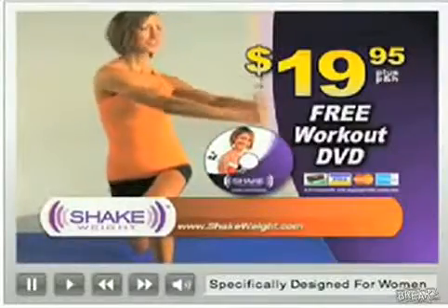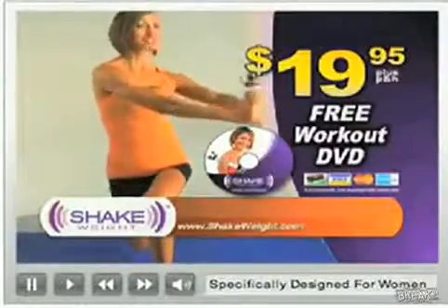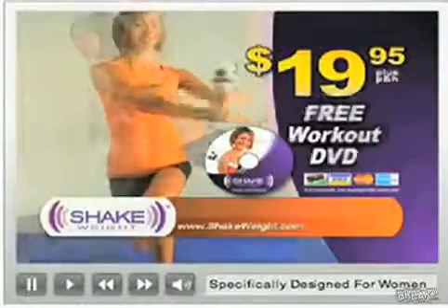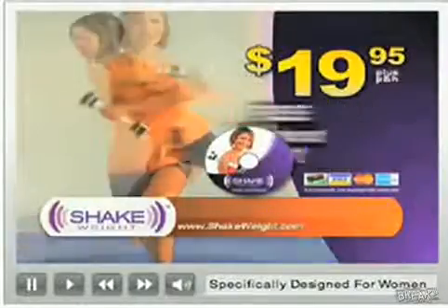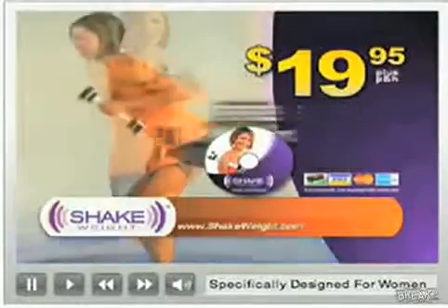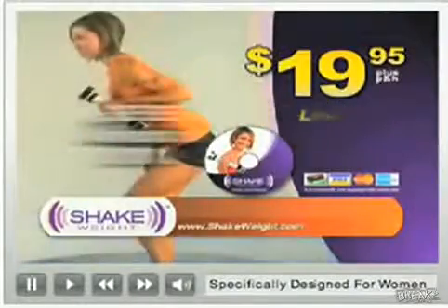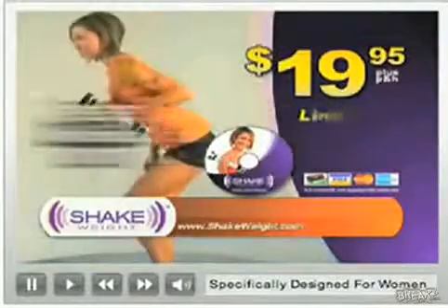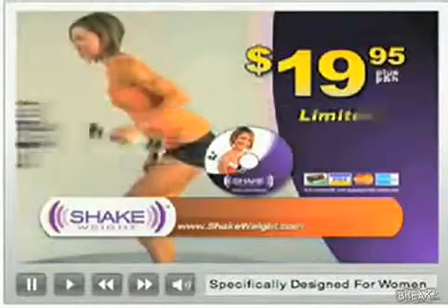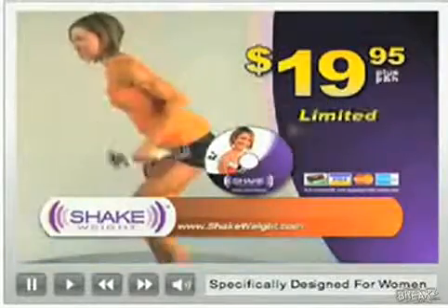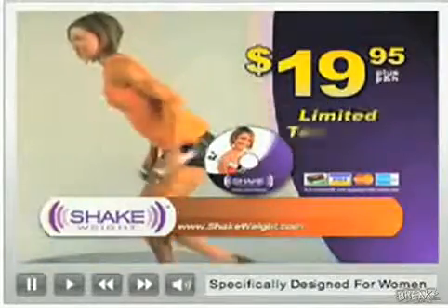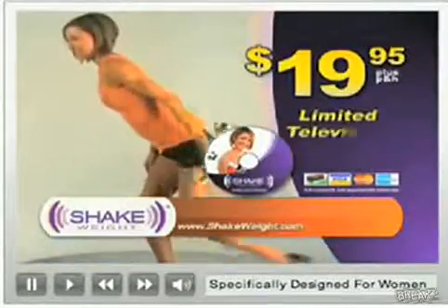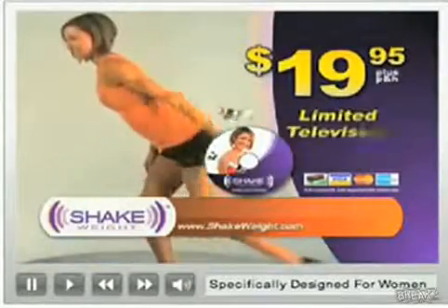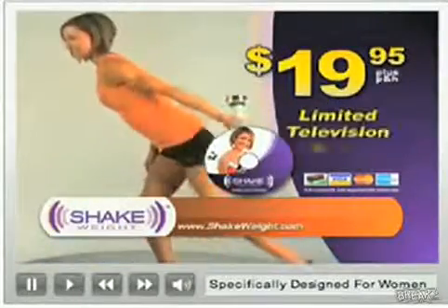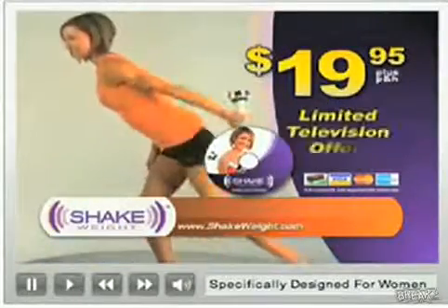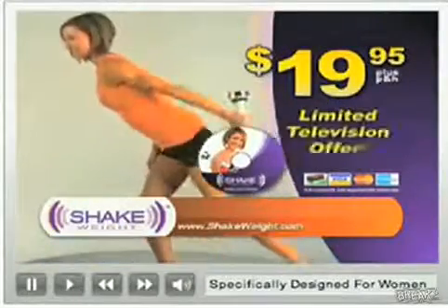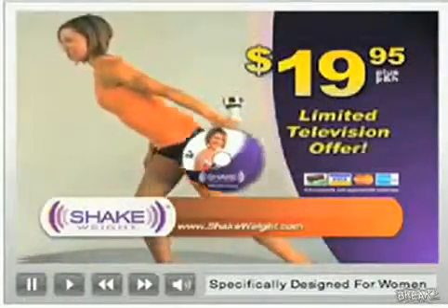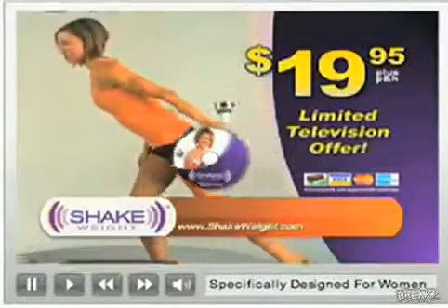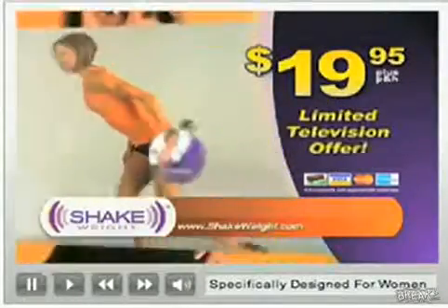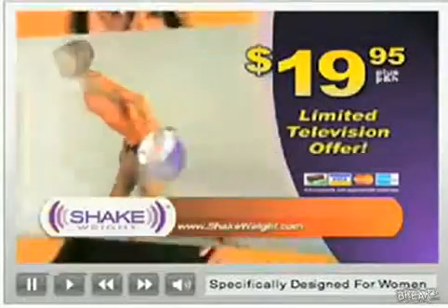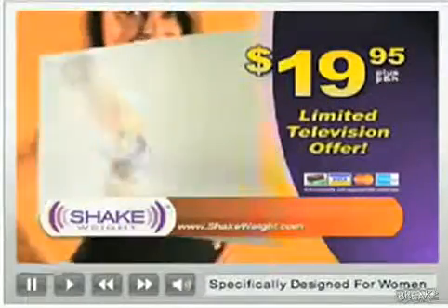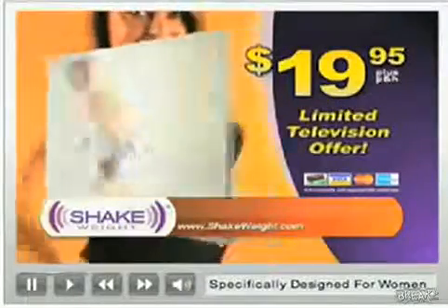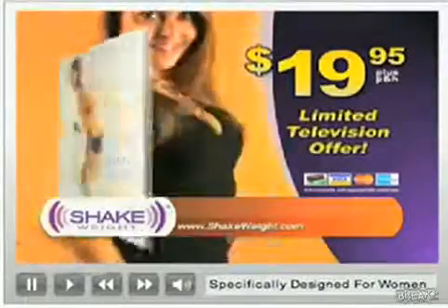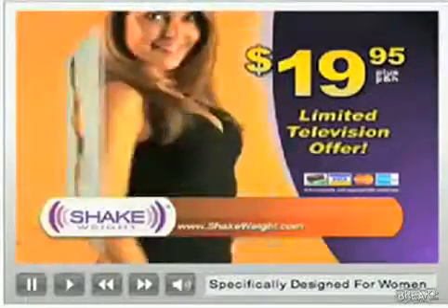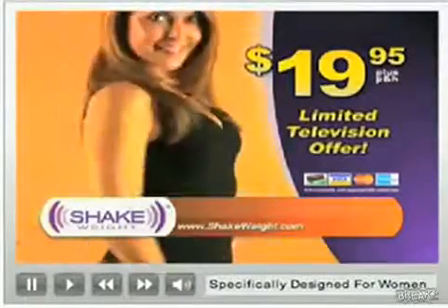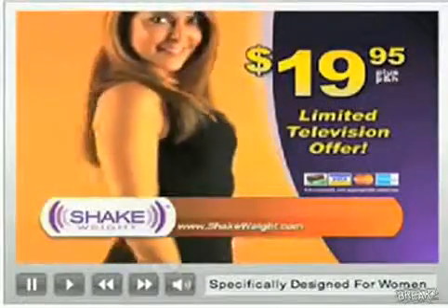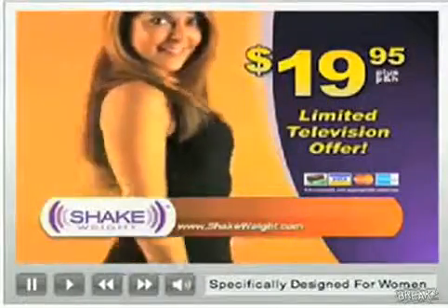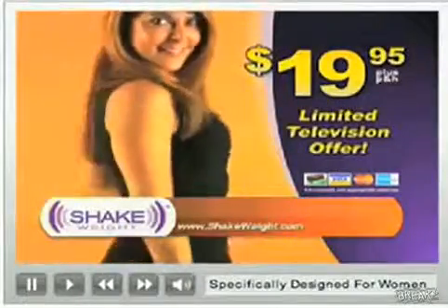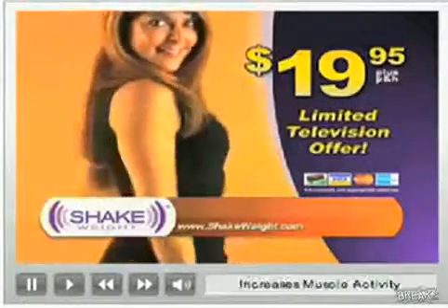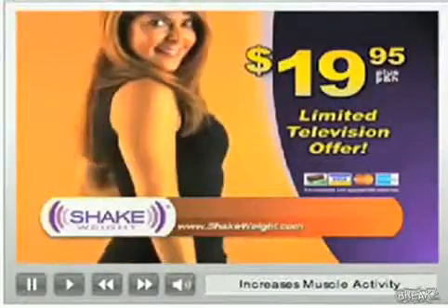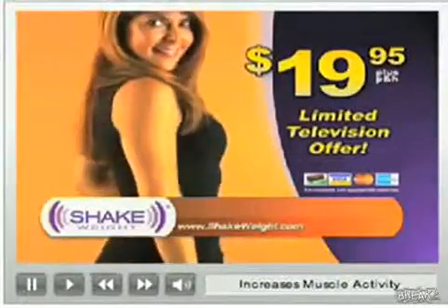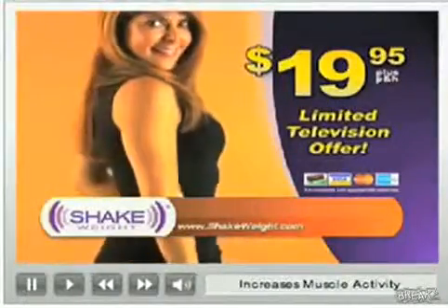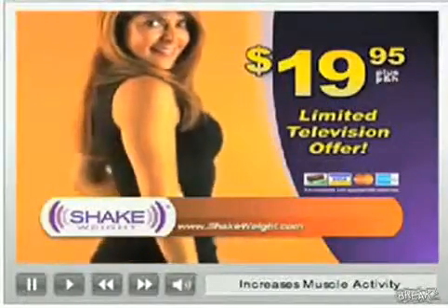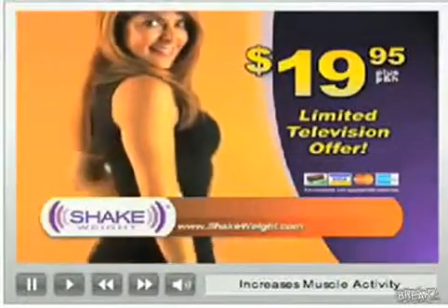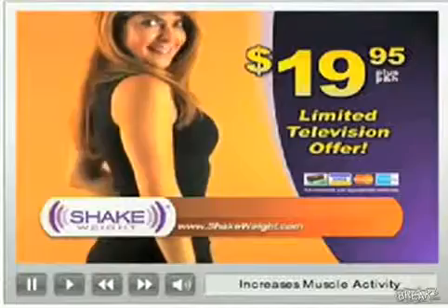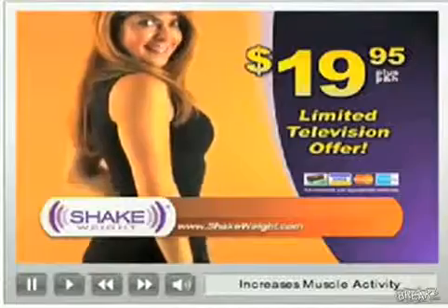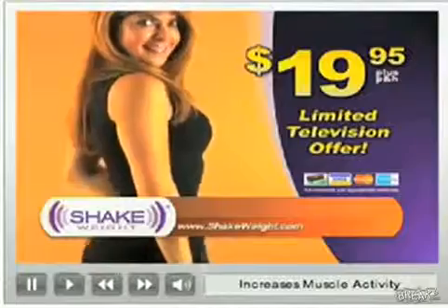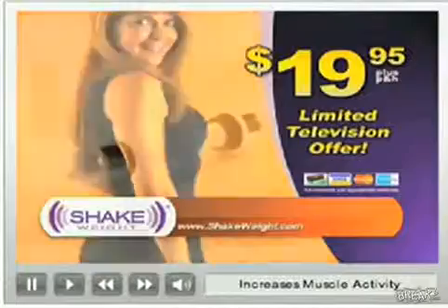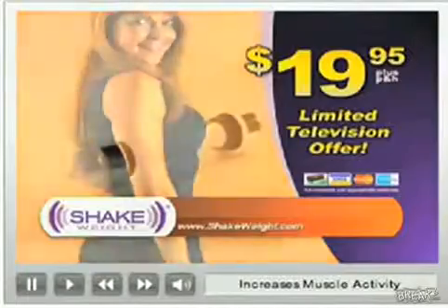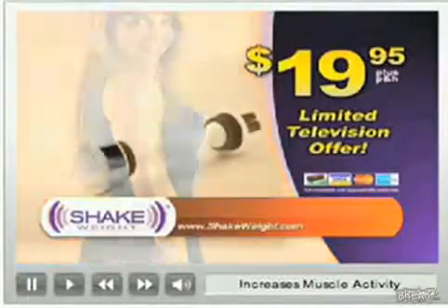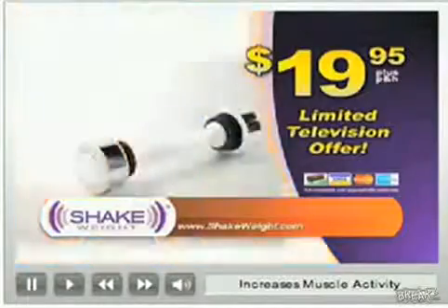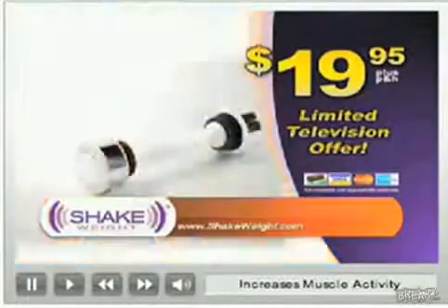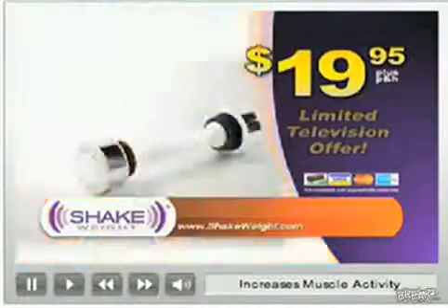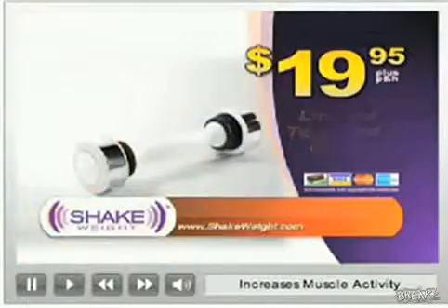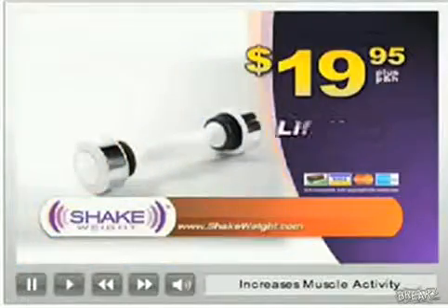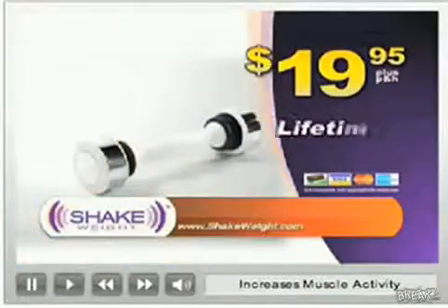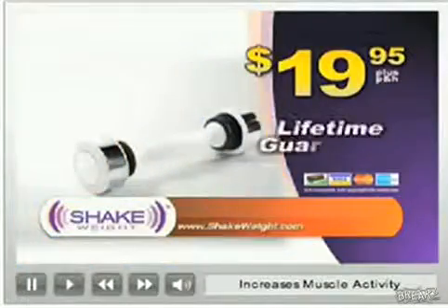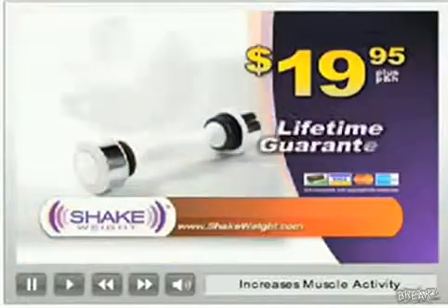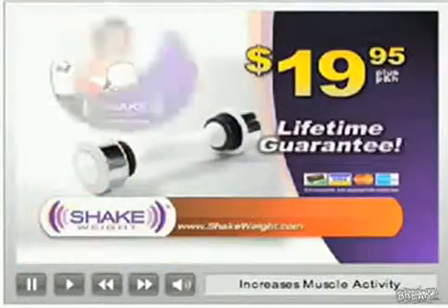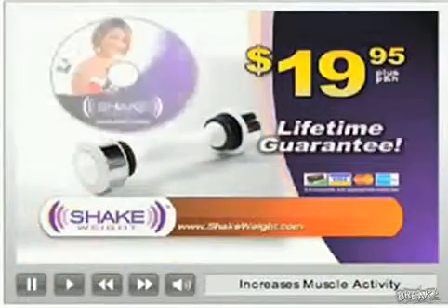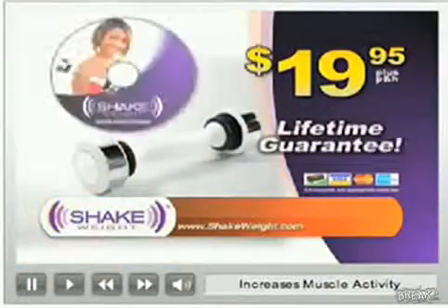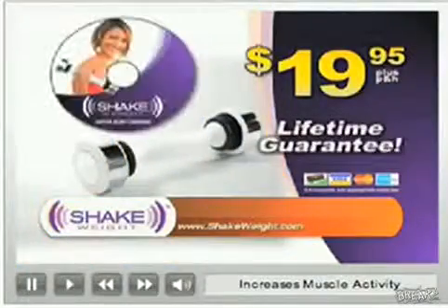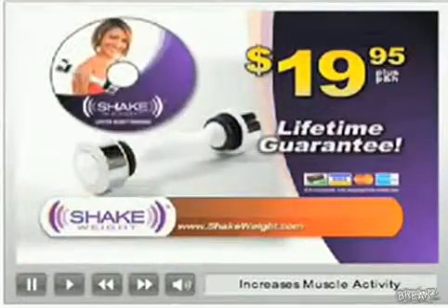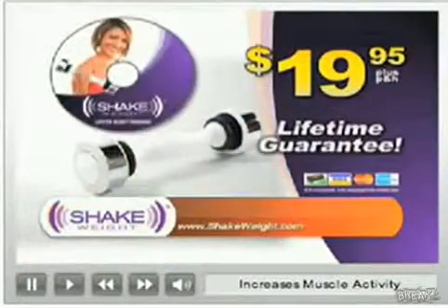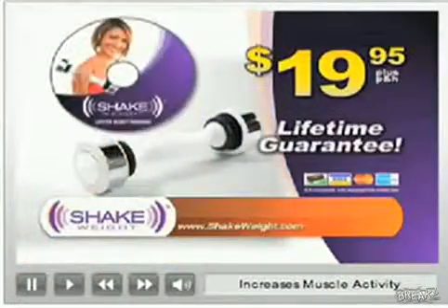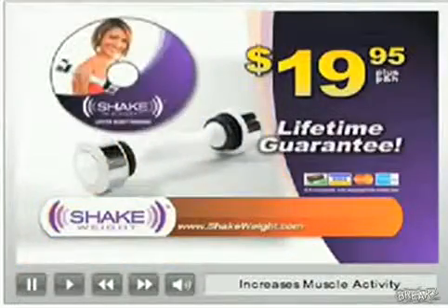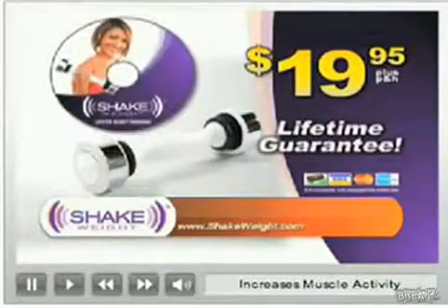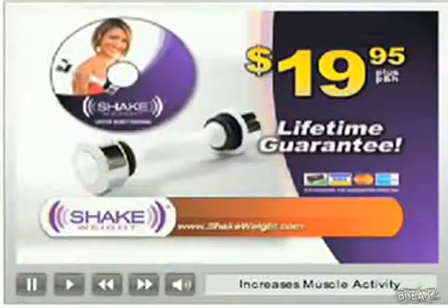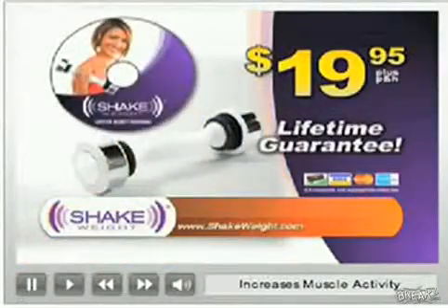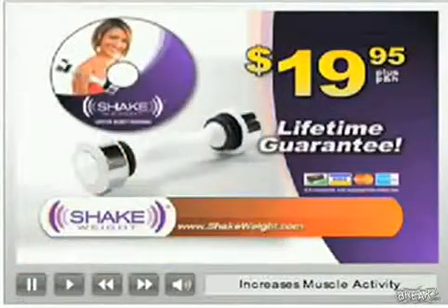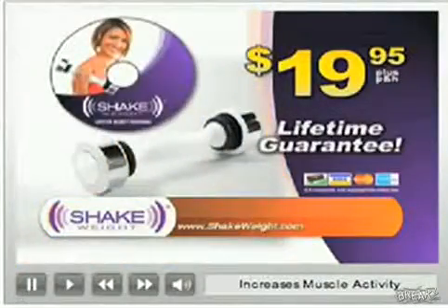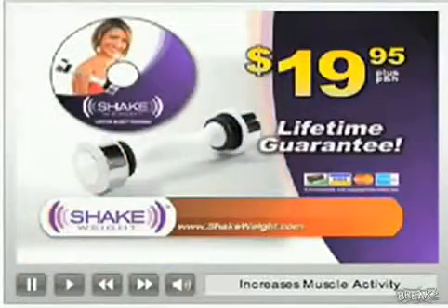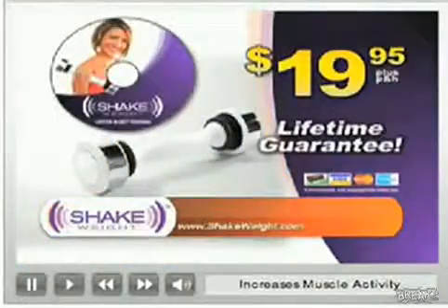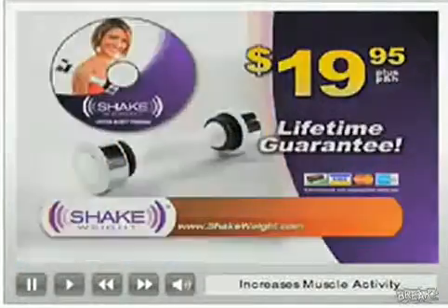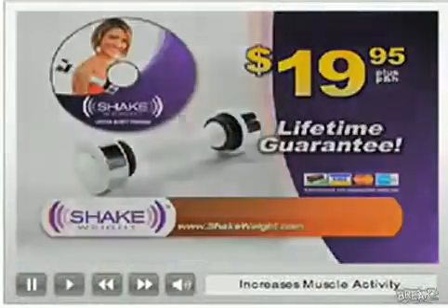A $15 value, it's free with your order. It's time to get your arms in shape and feel proud of the way you look. Get the Shake Weight today.